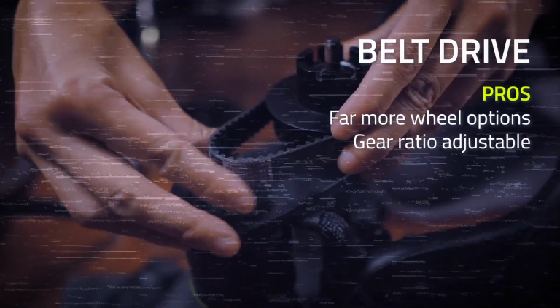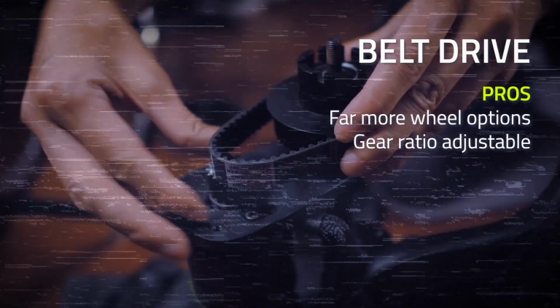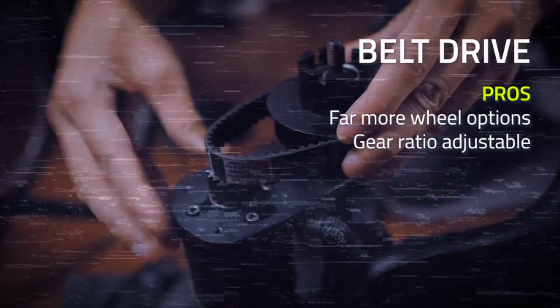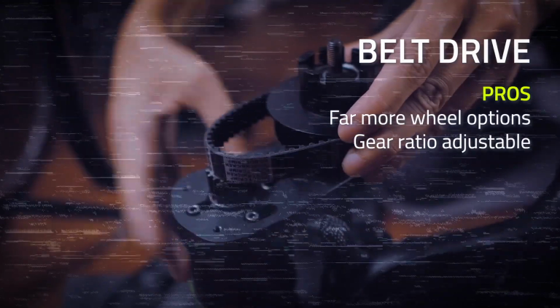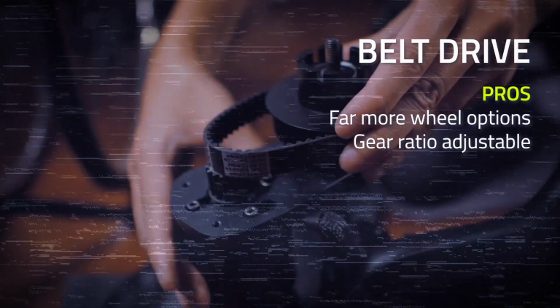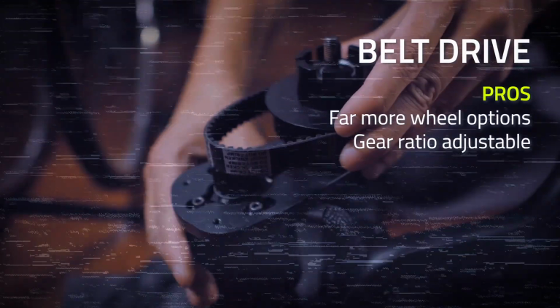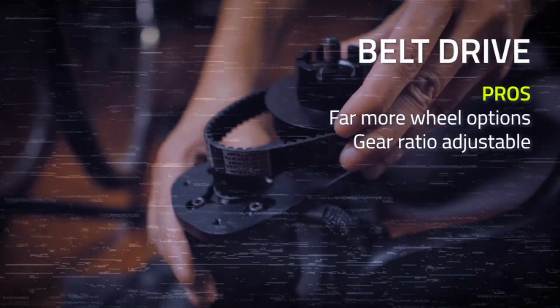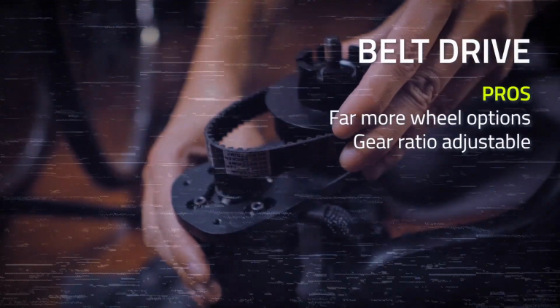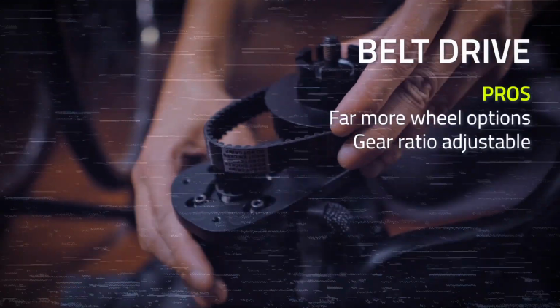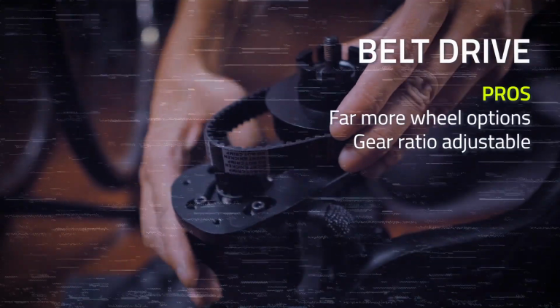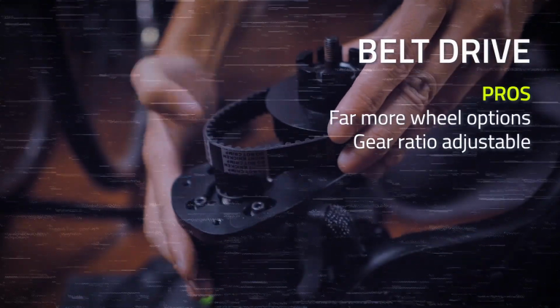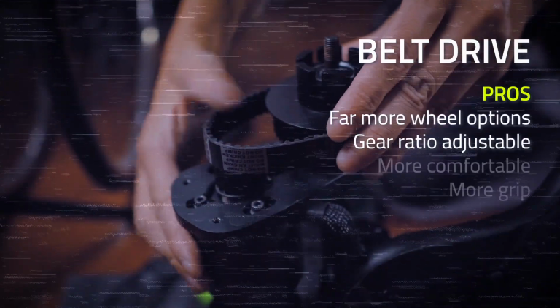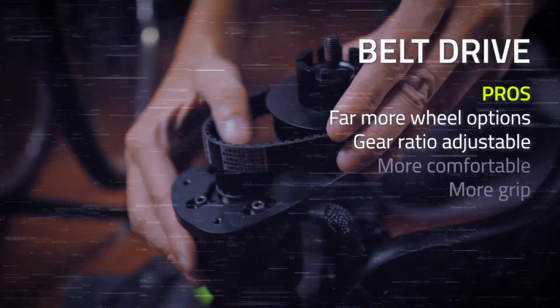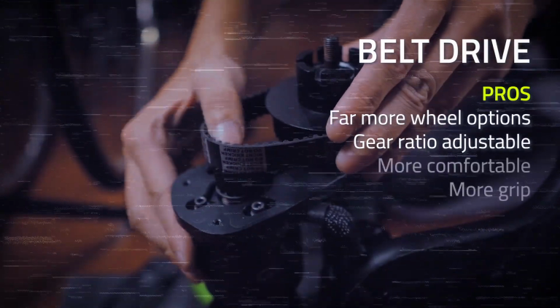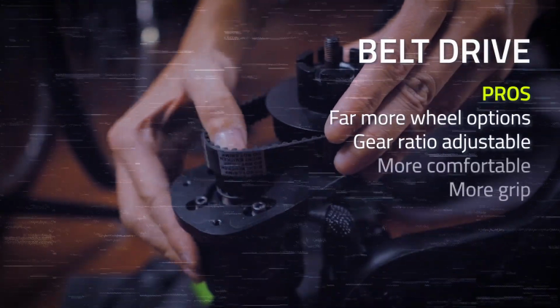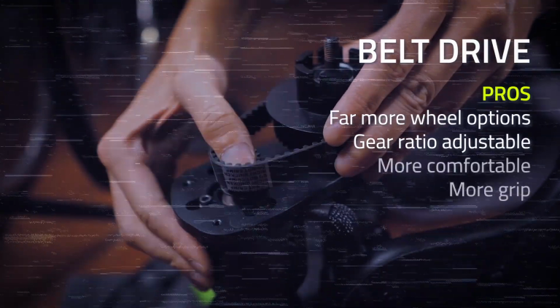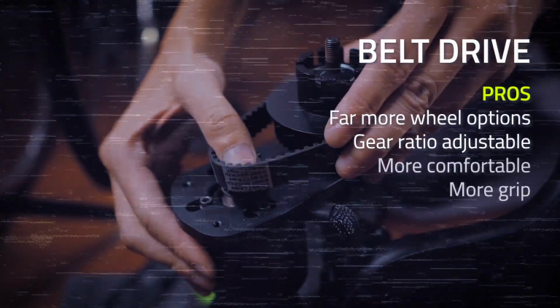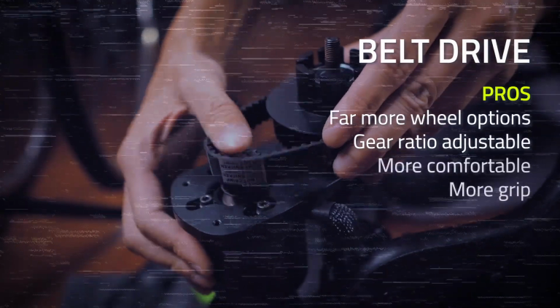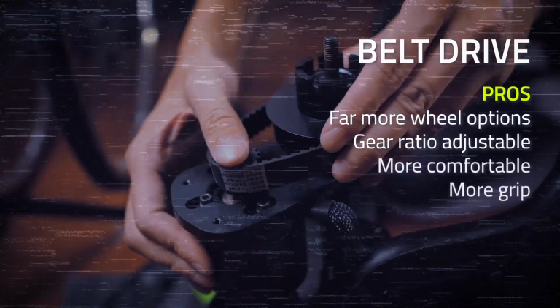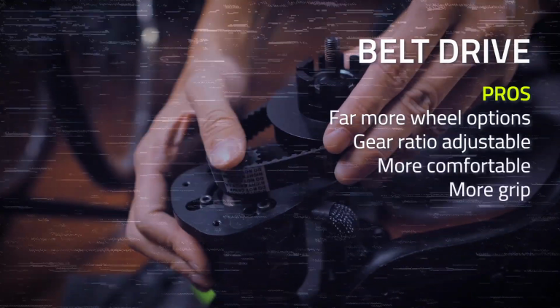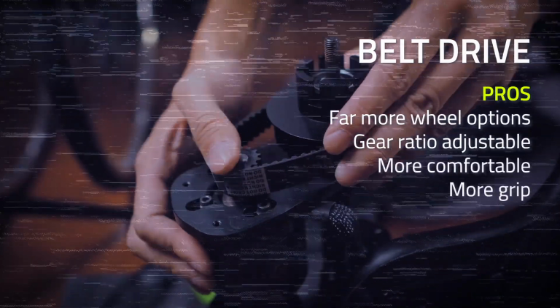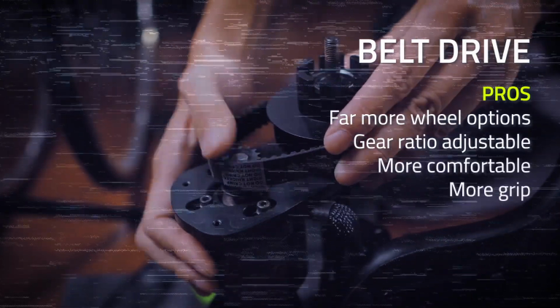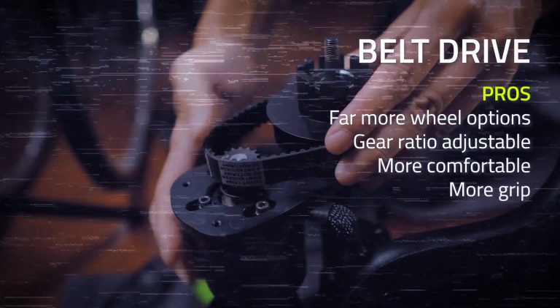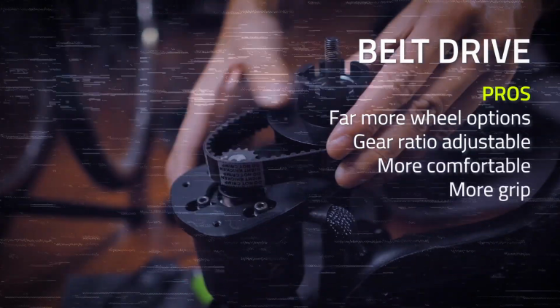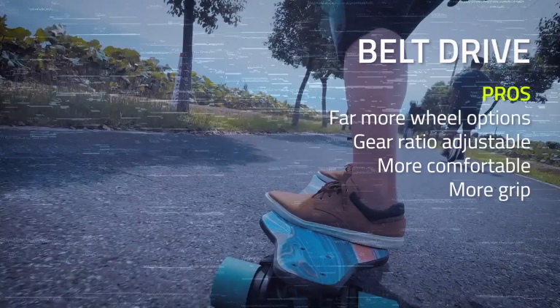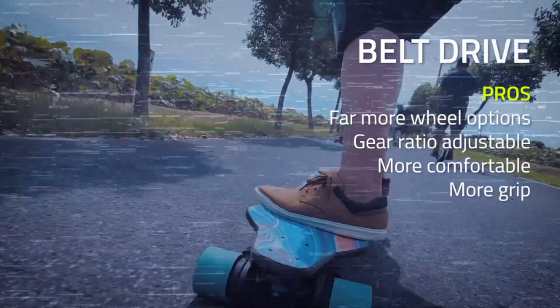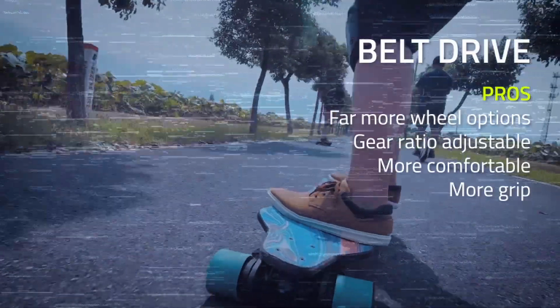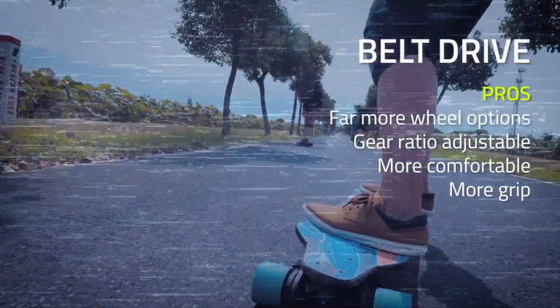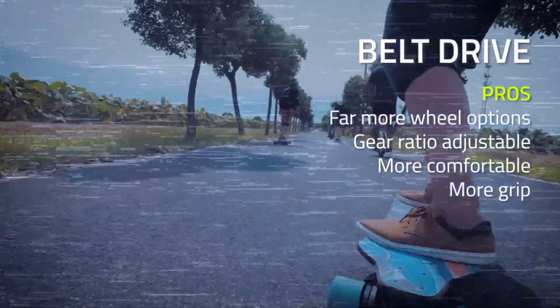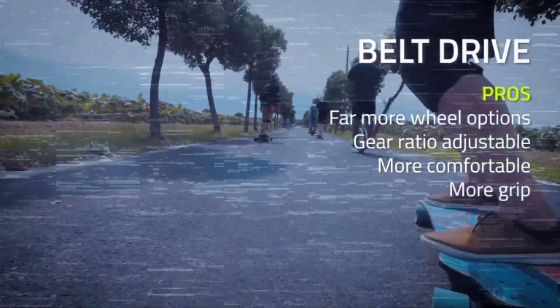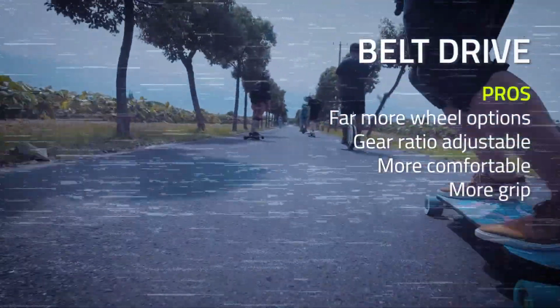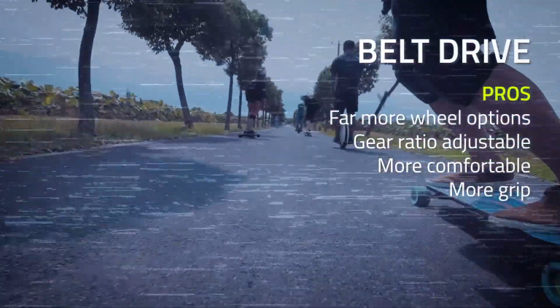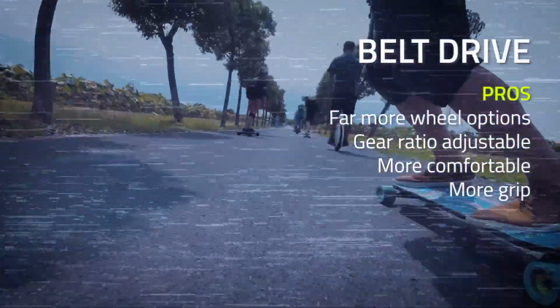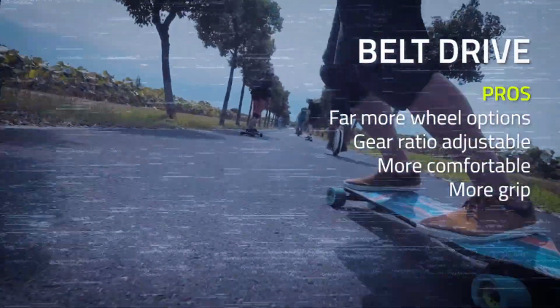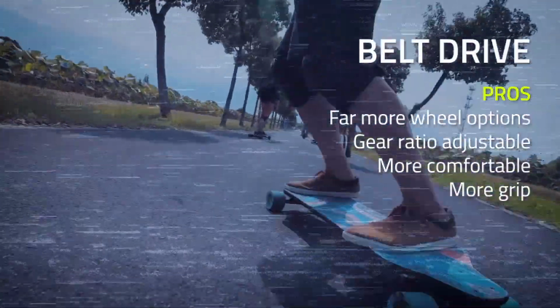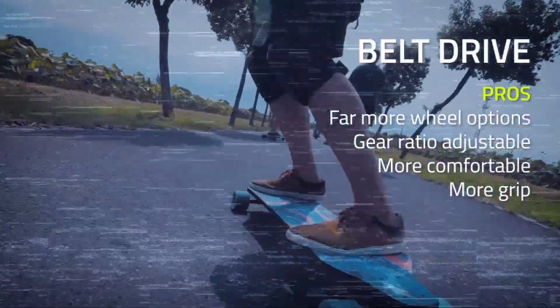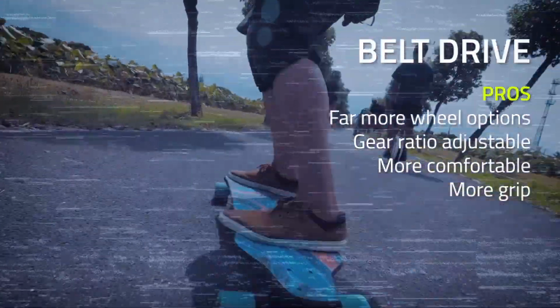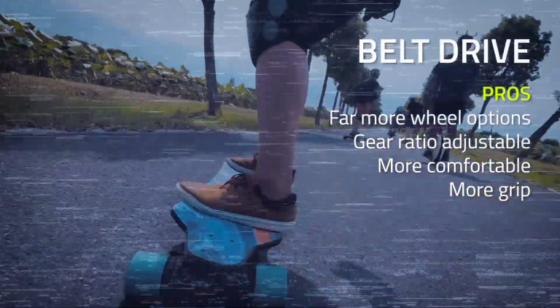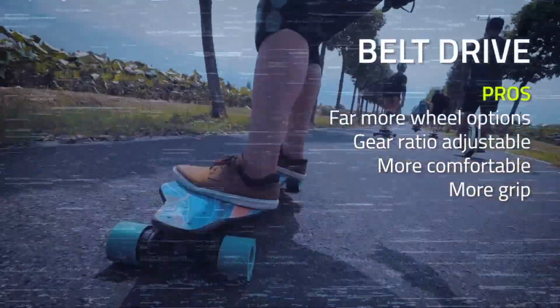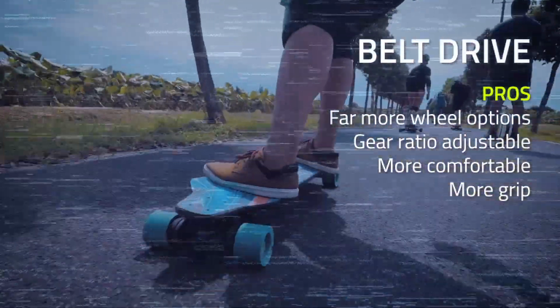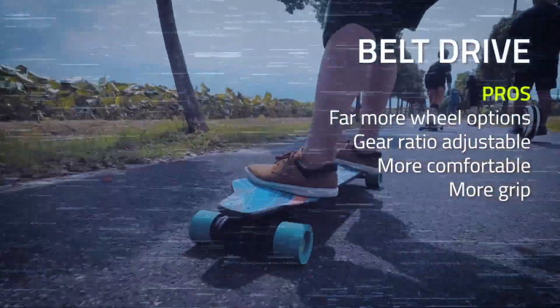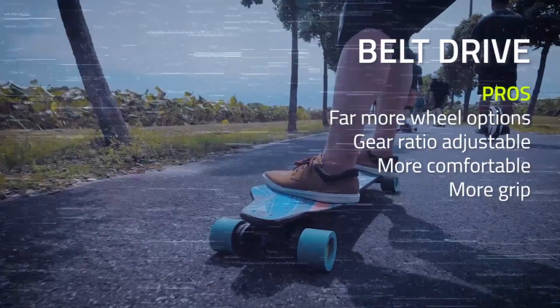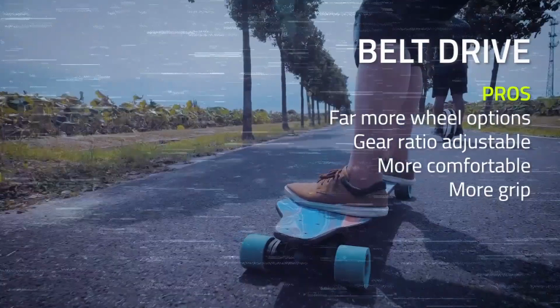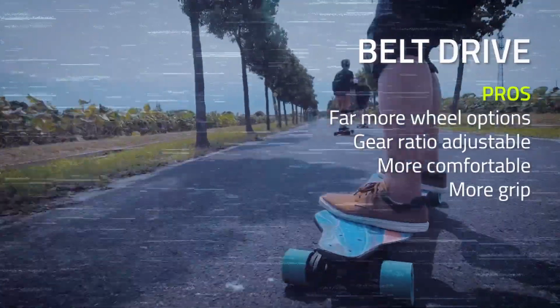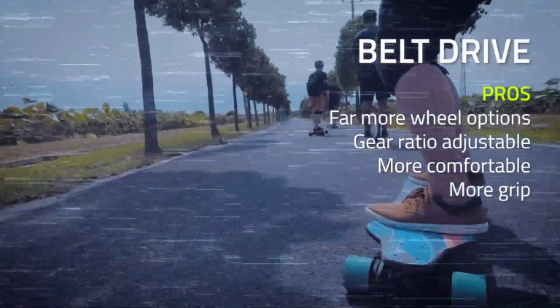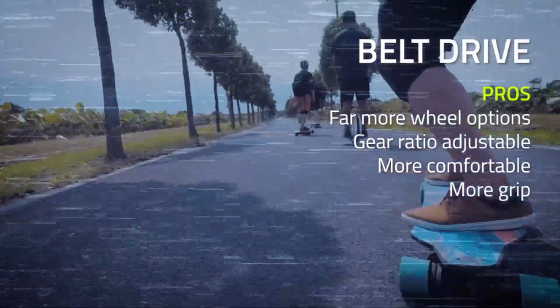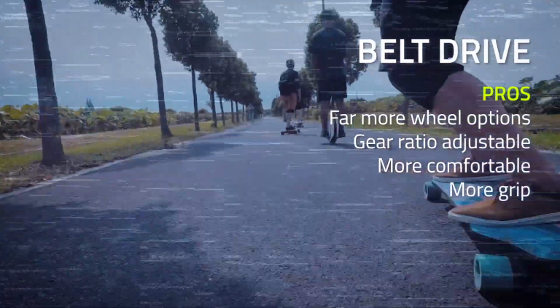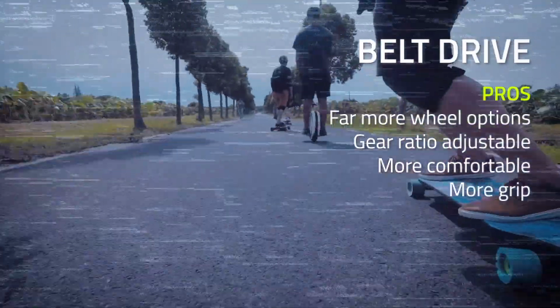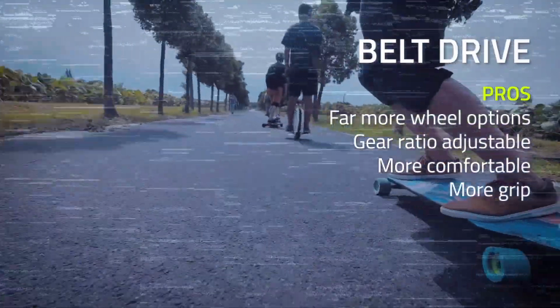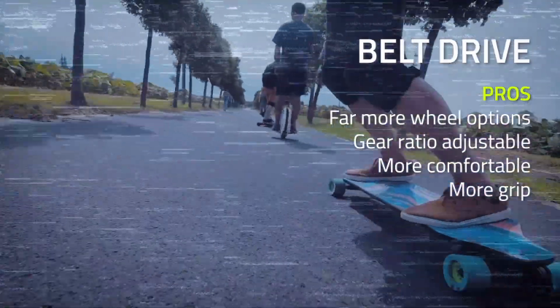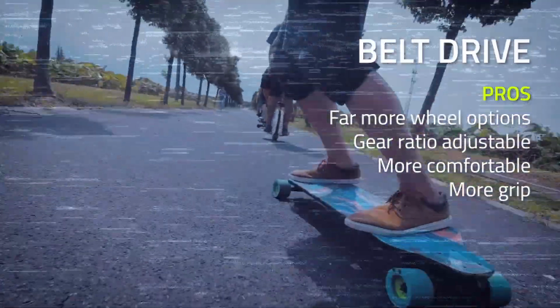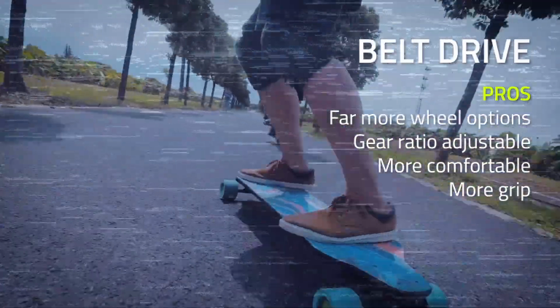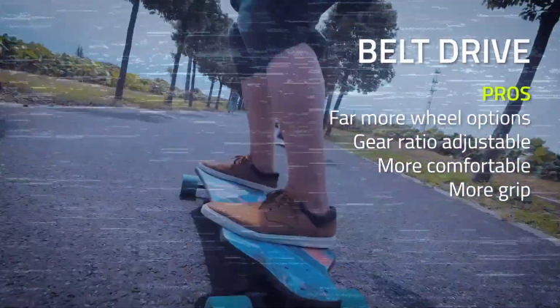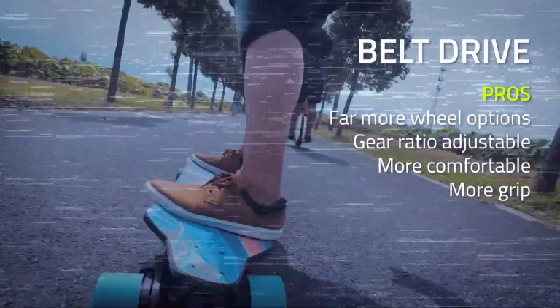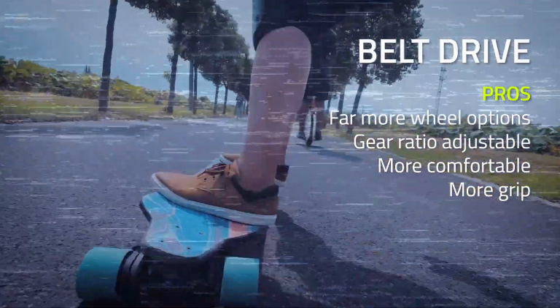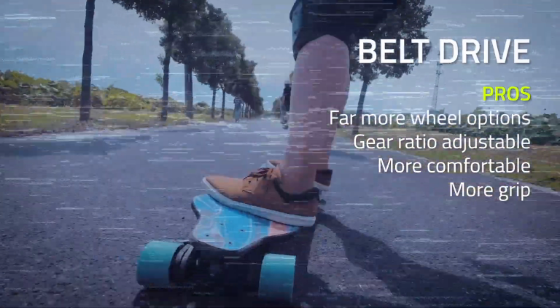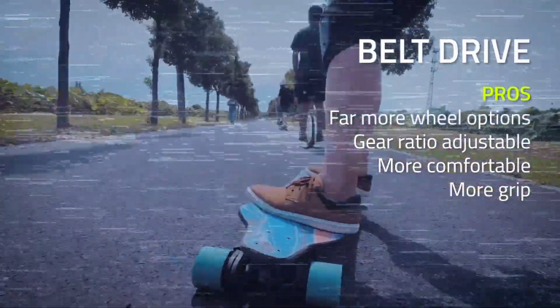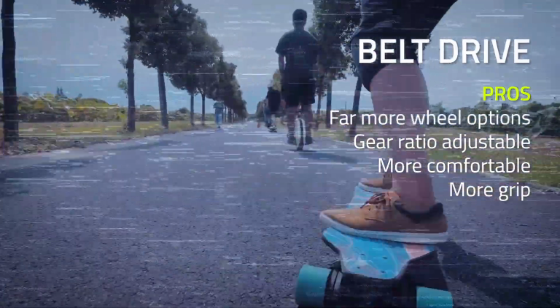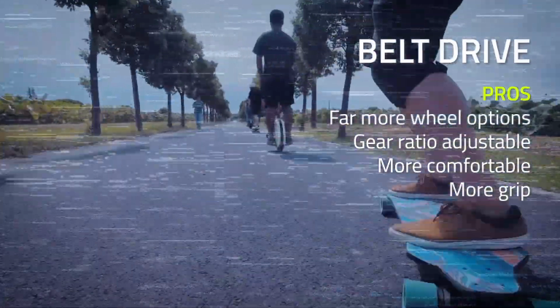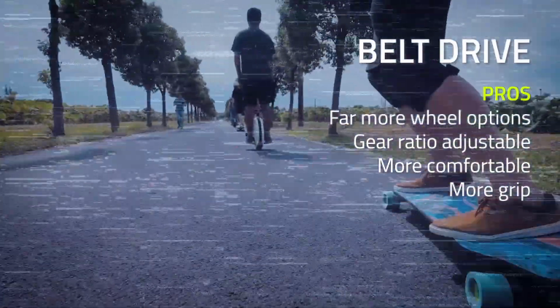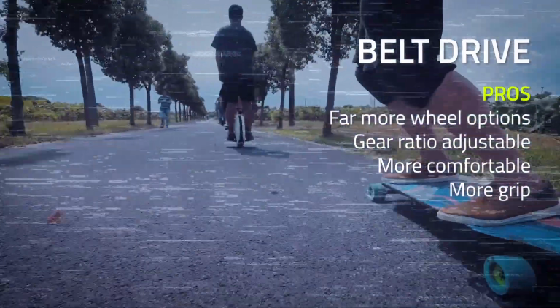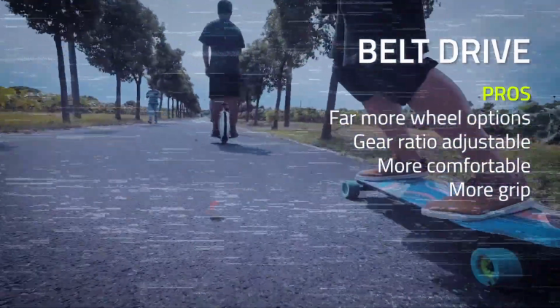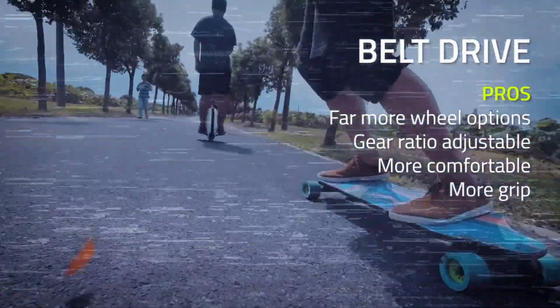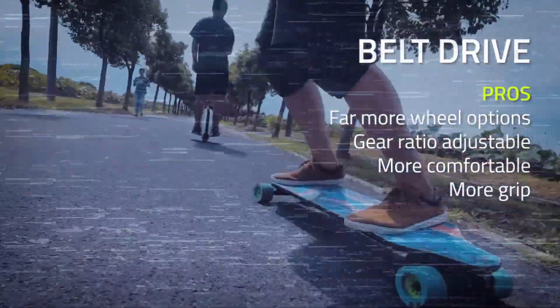Compared to hub motor wheels of the same size, belt drive wheels — which are actual longboard wheels — are much more comfortable as they have way more urethane.